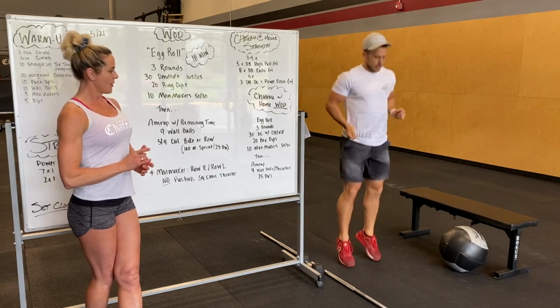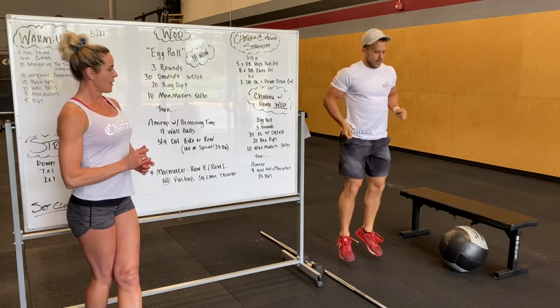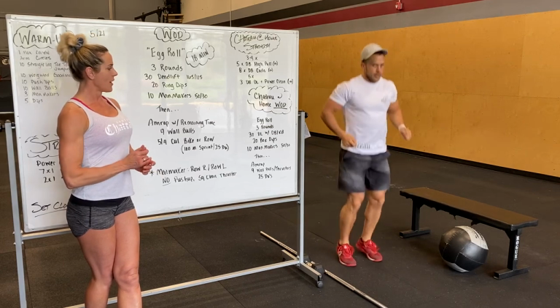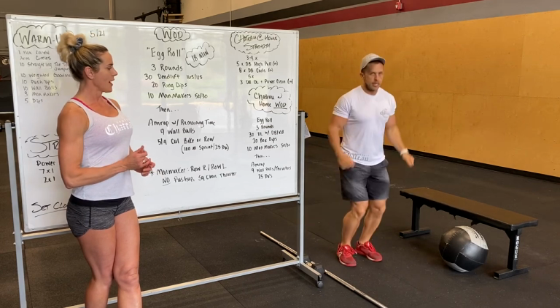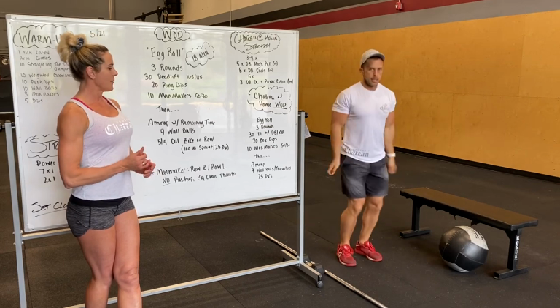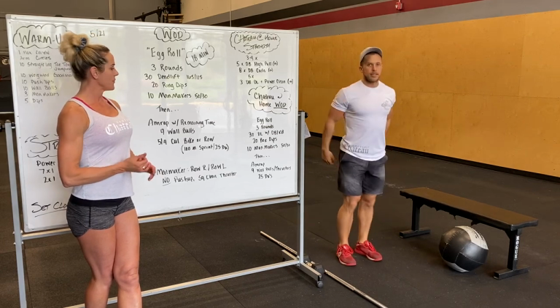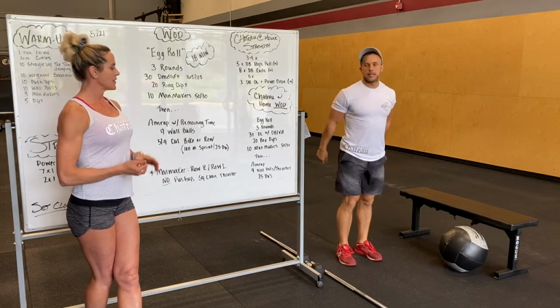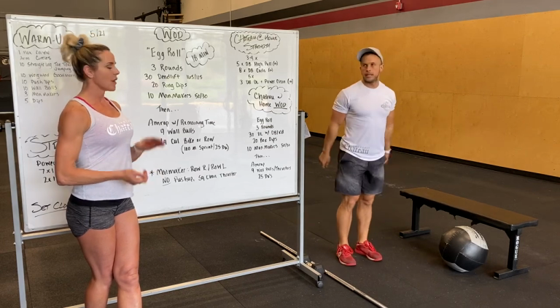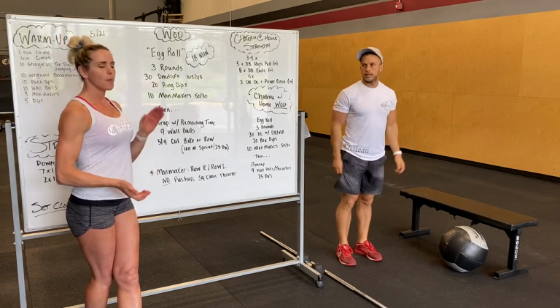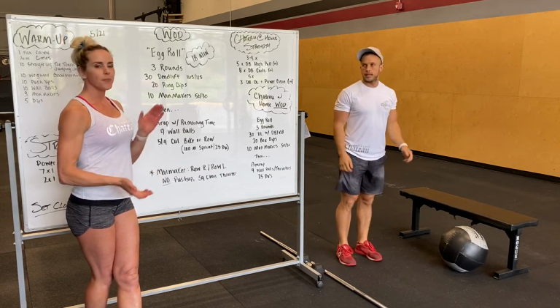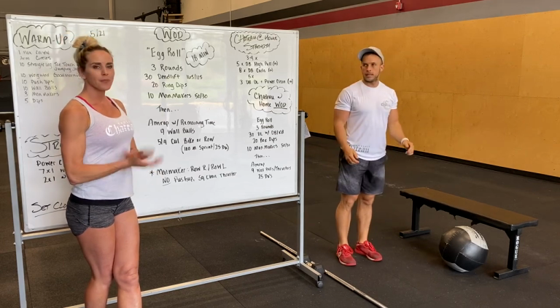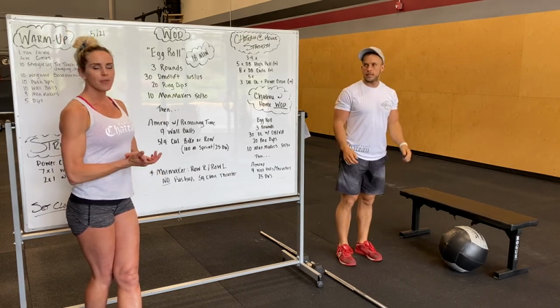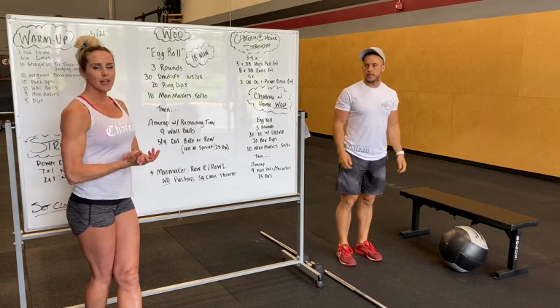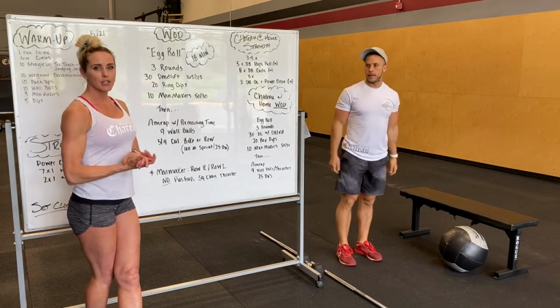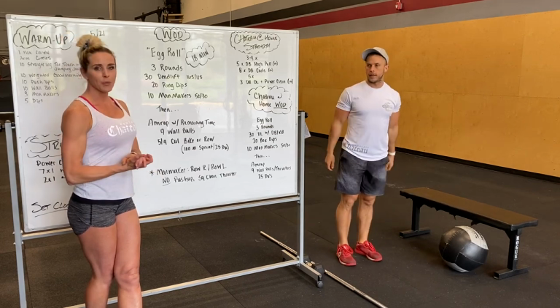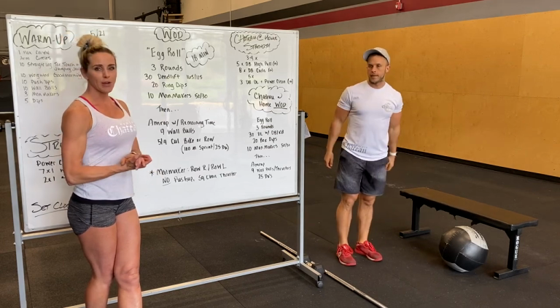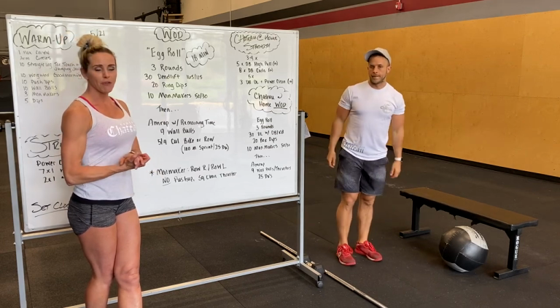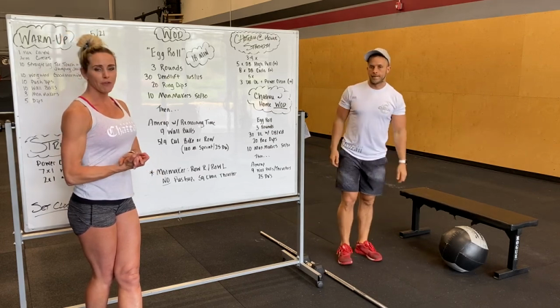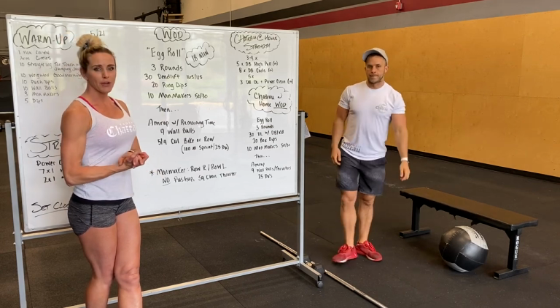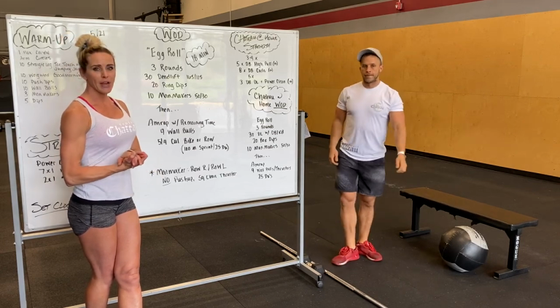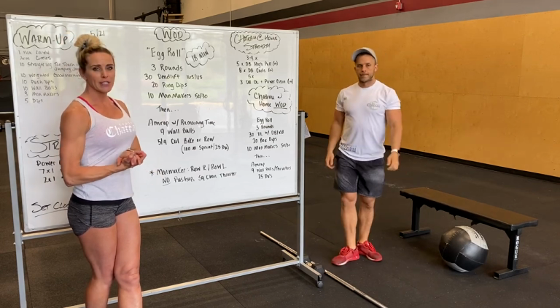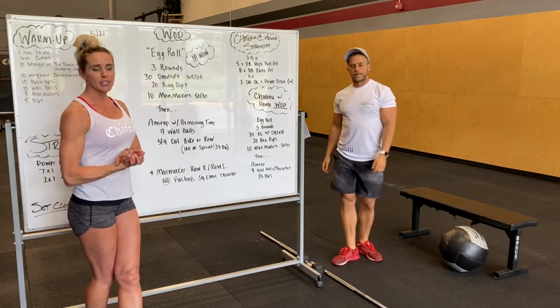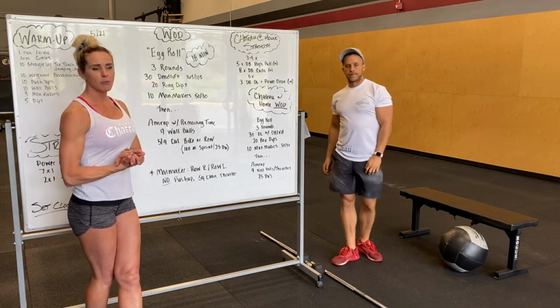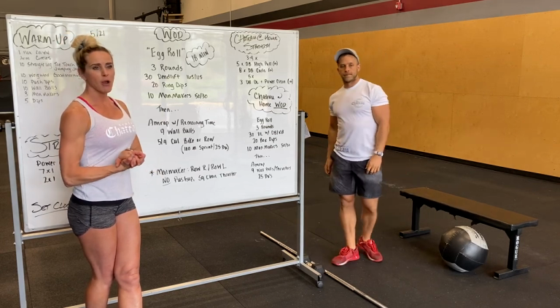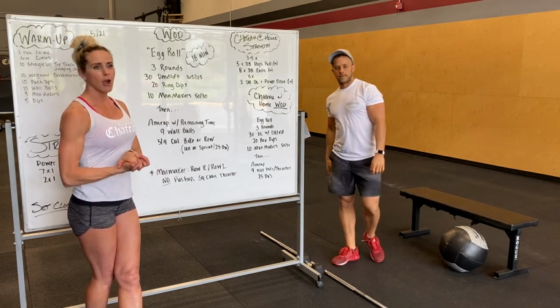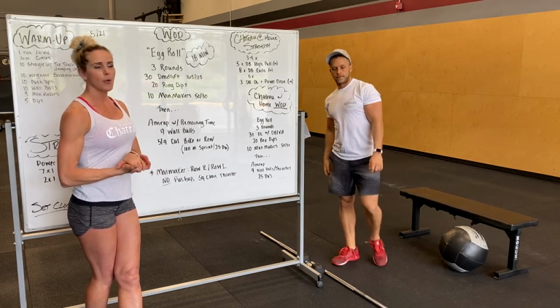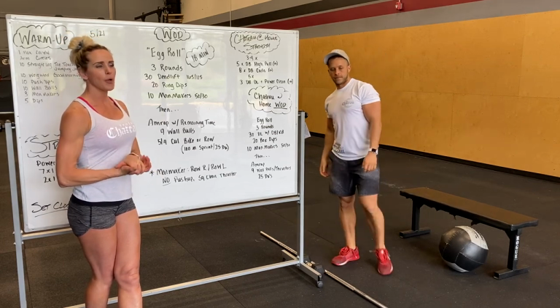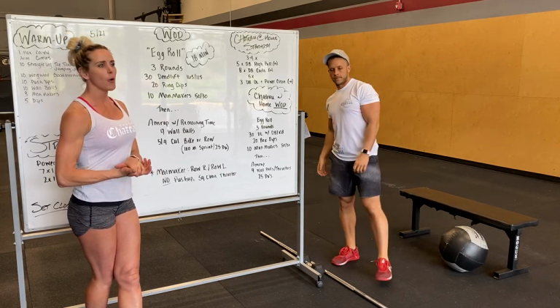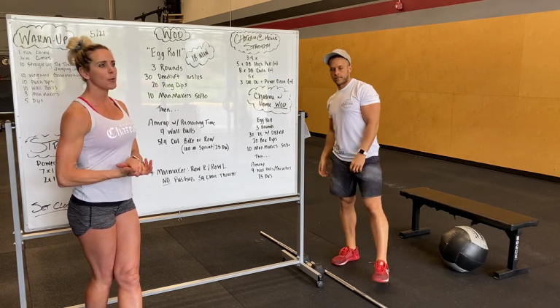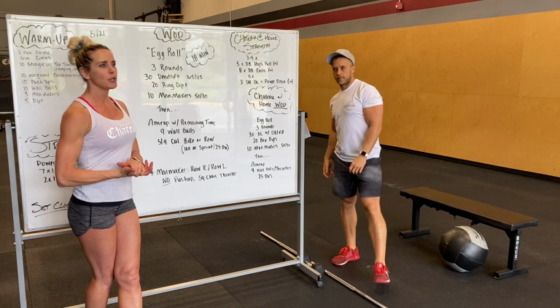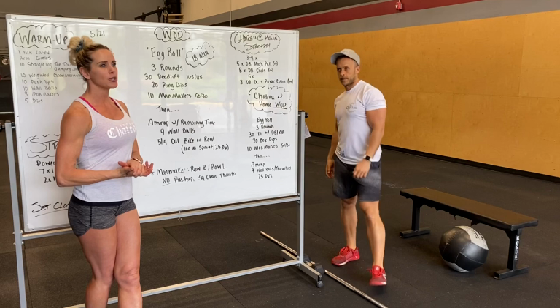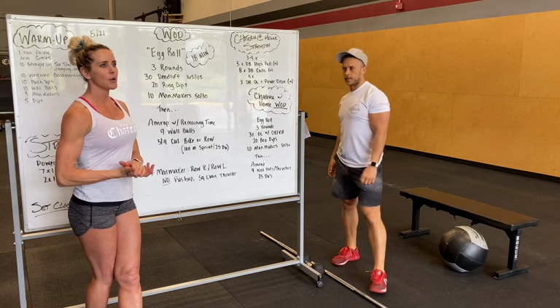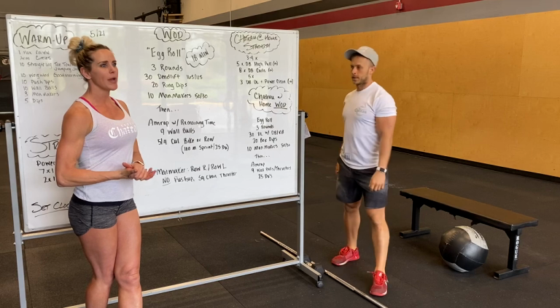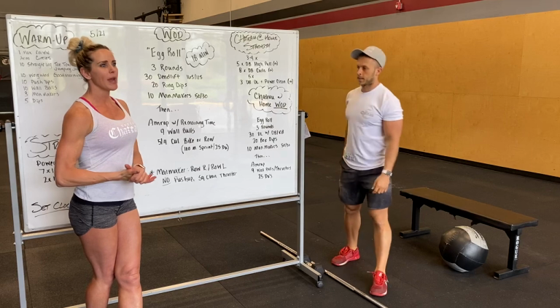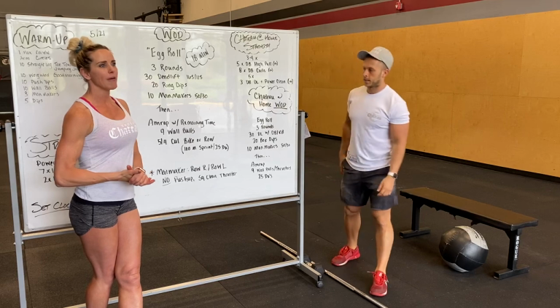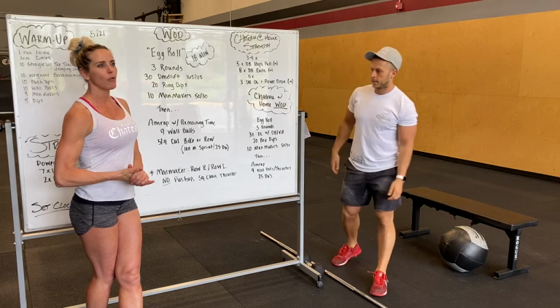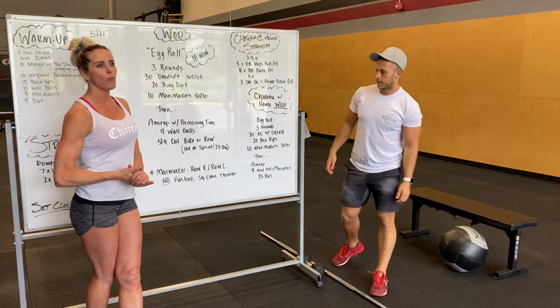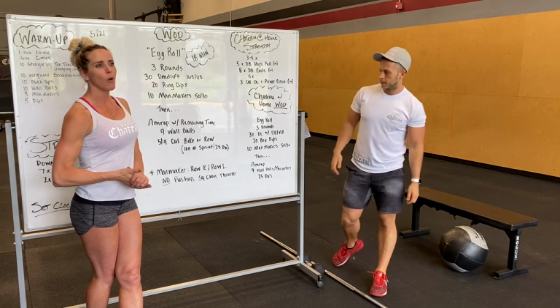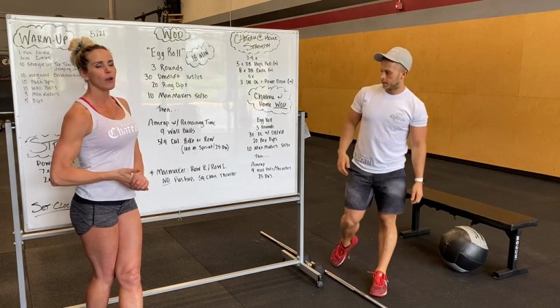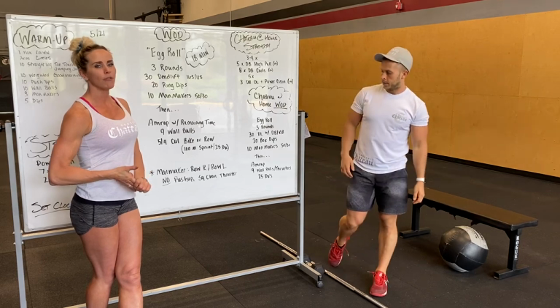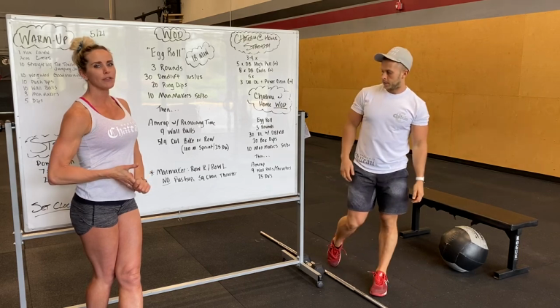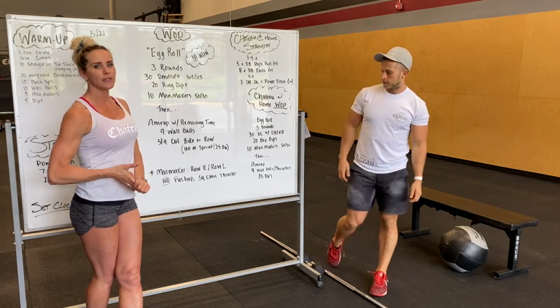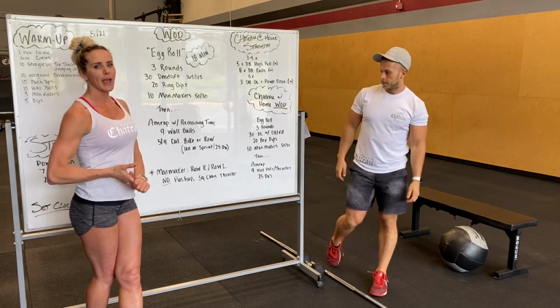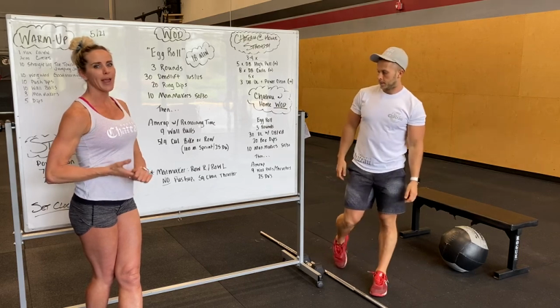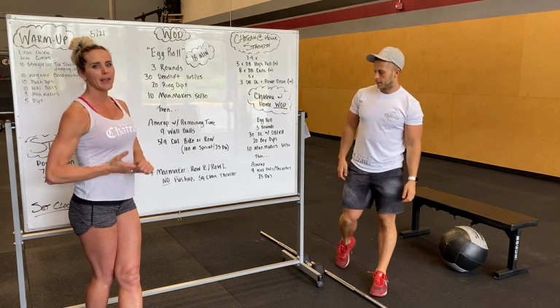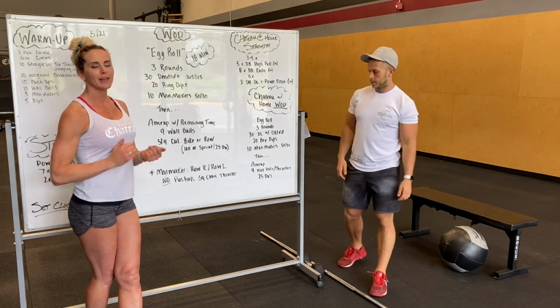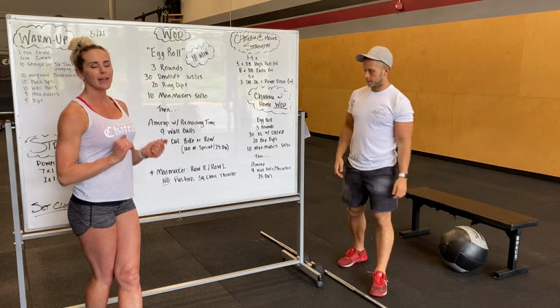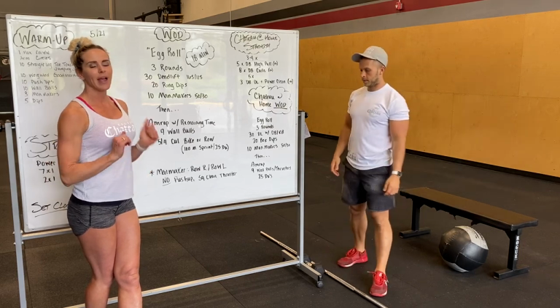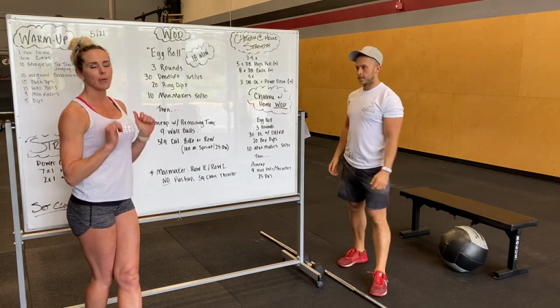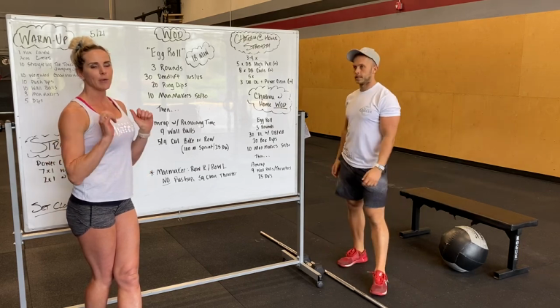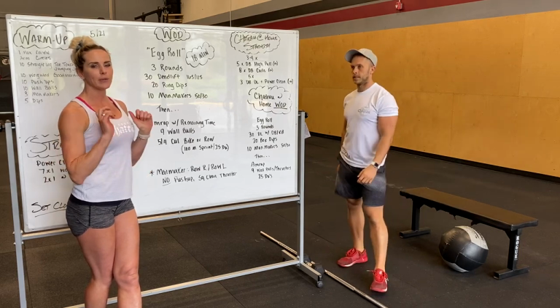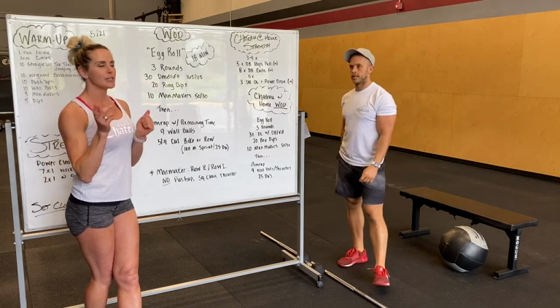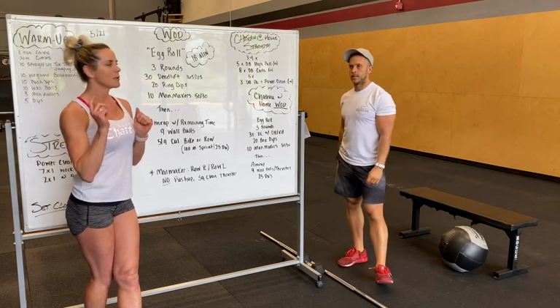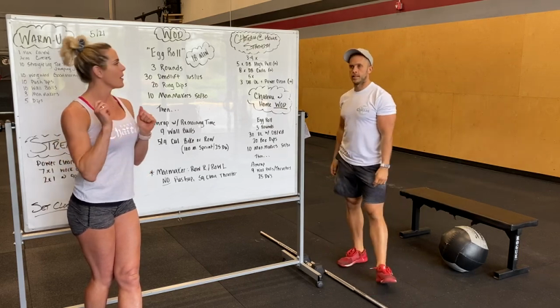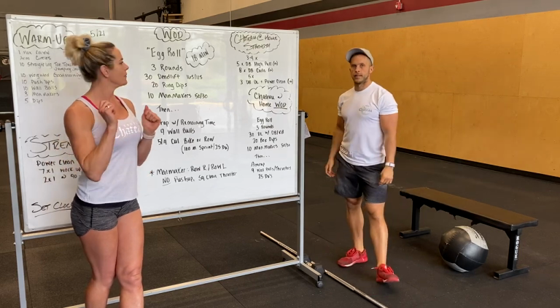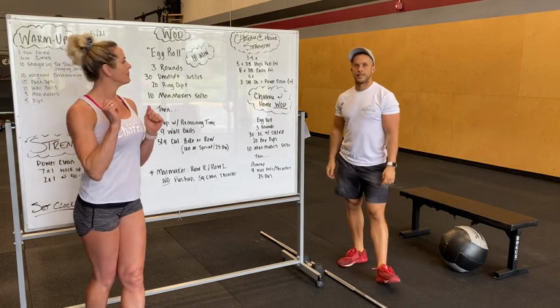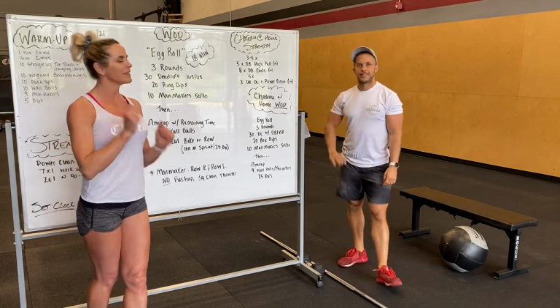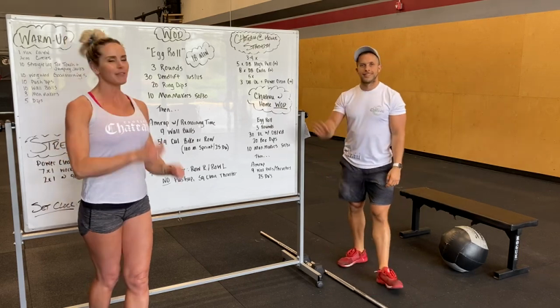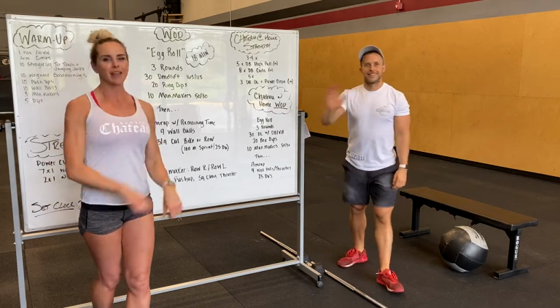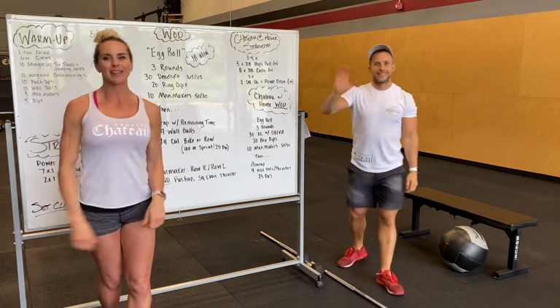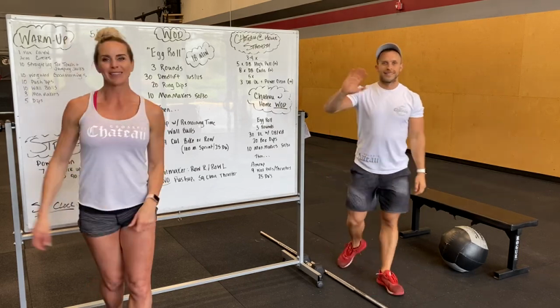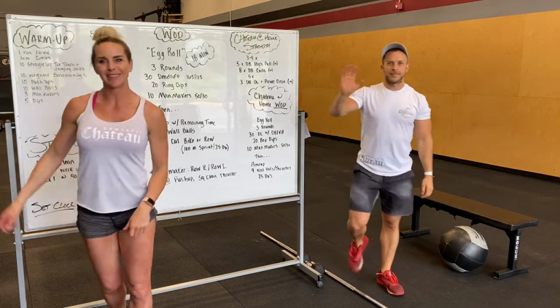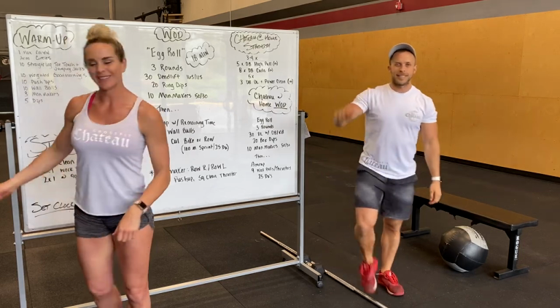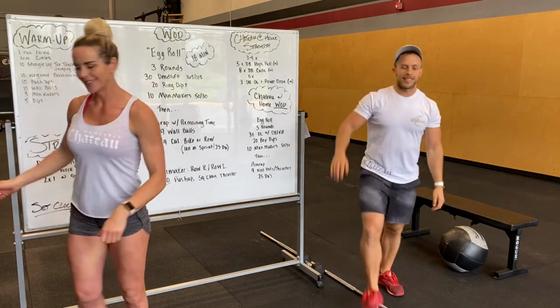Alright, so that's your workout for tomorrow. I hope you enjoy it. Have a wonderful day, and we will see you tomorrow. Love you guys, bye!